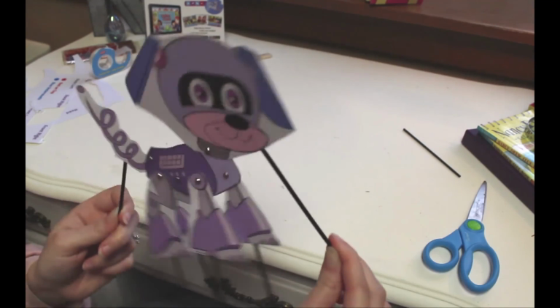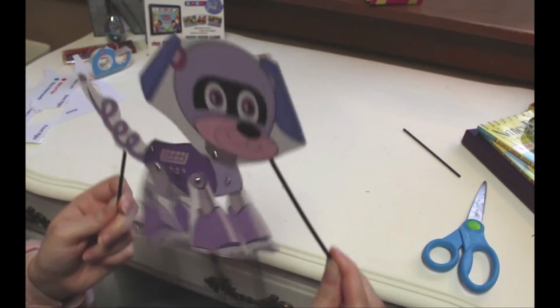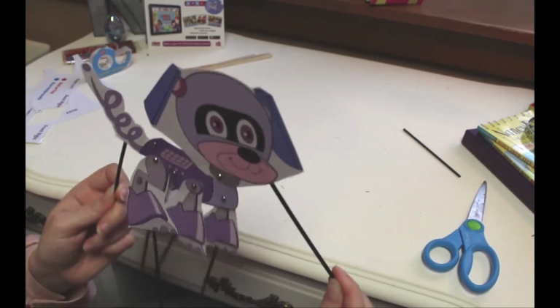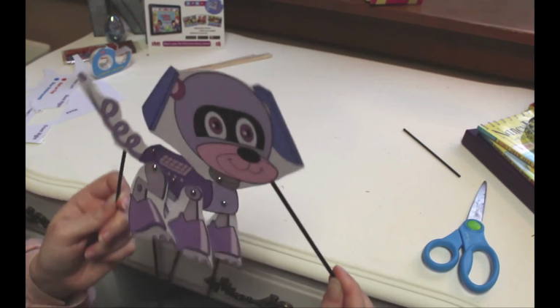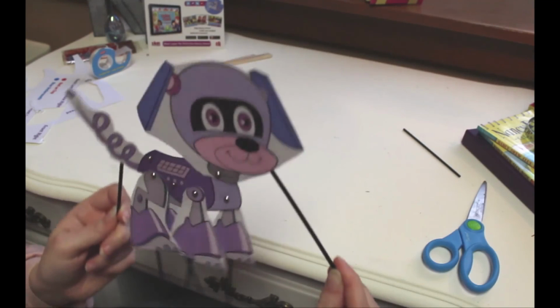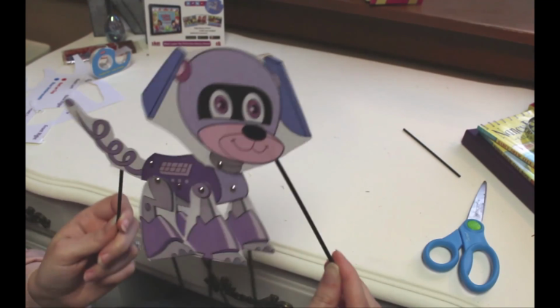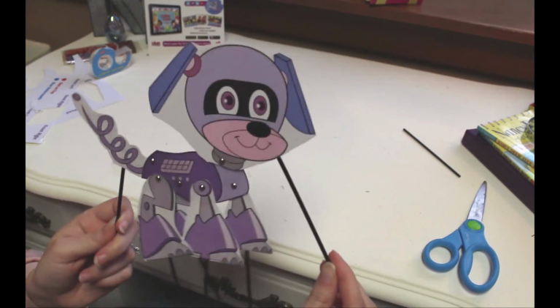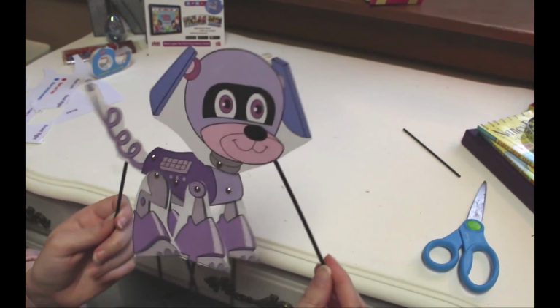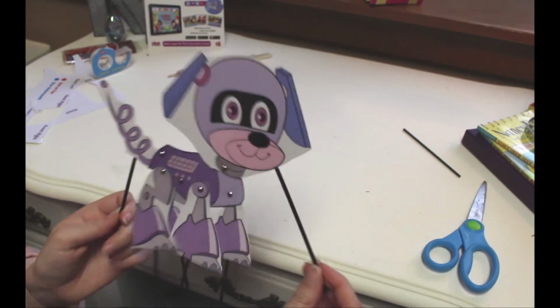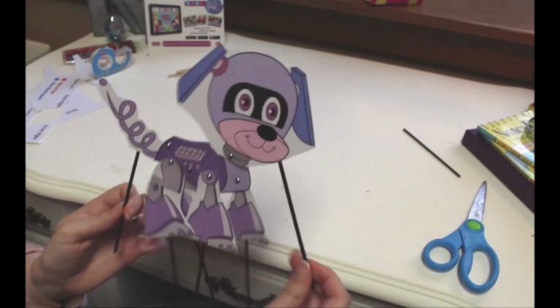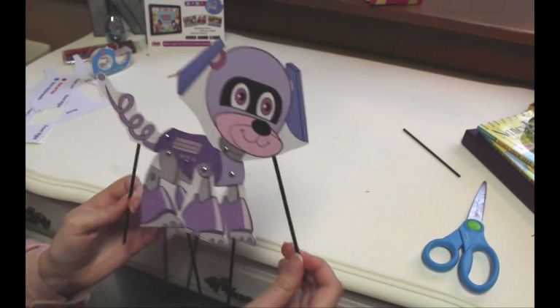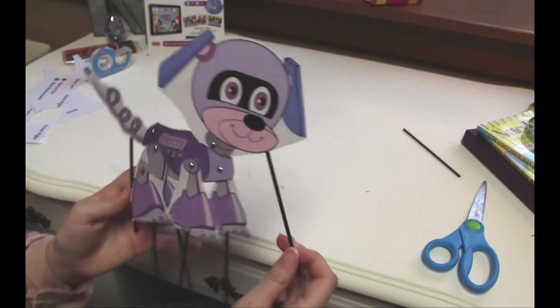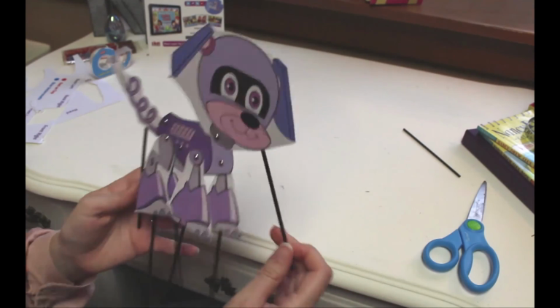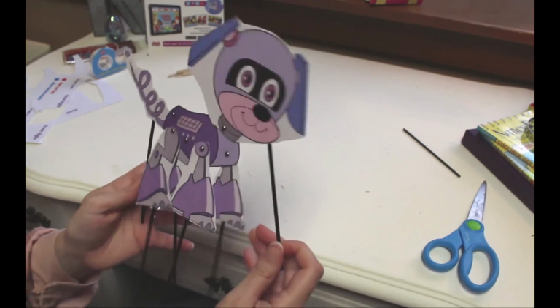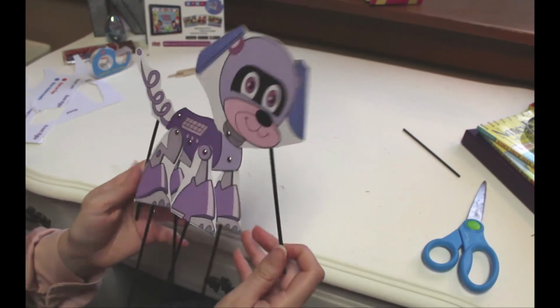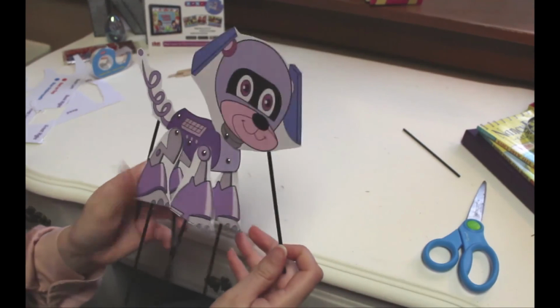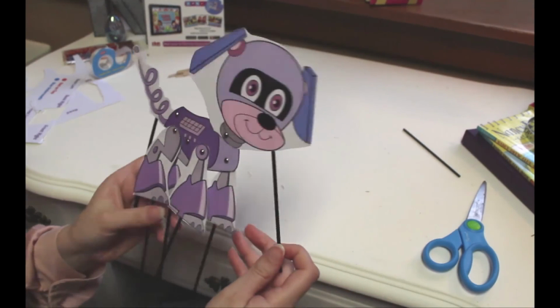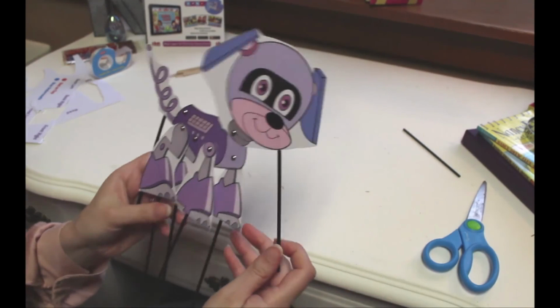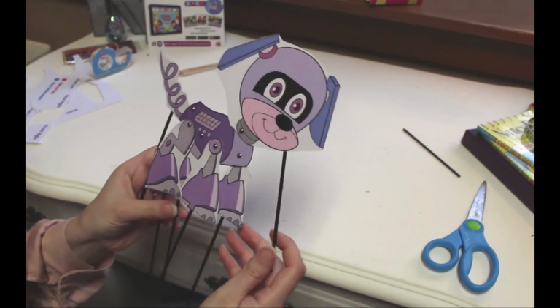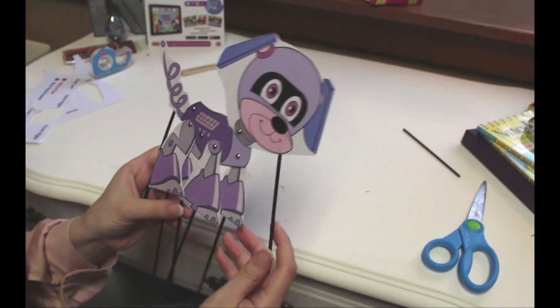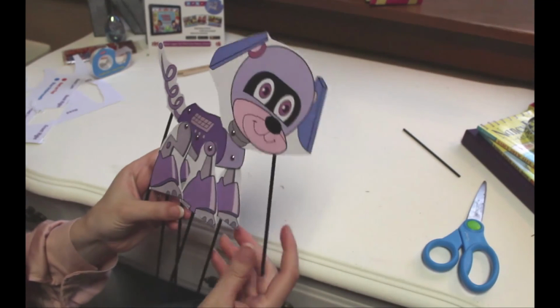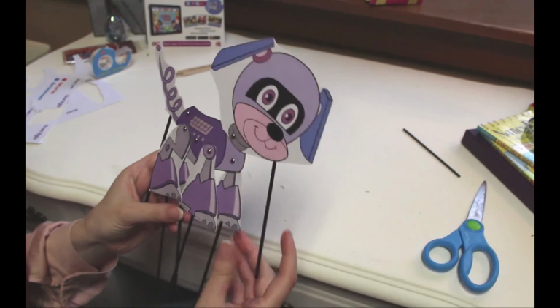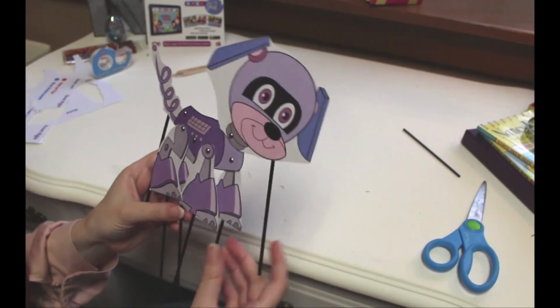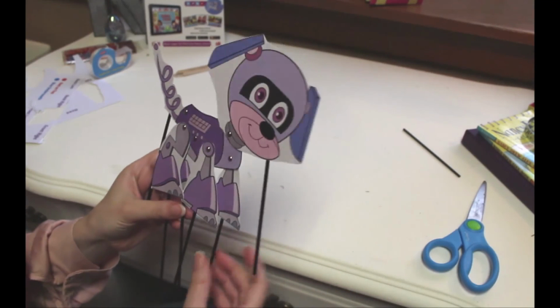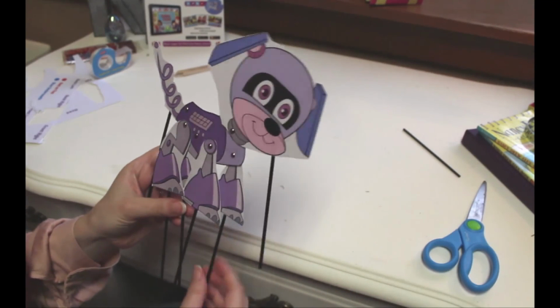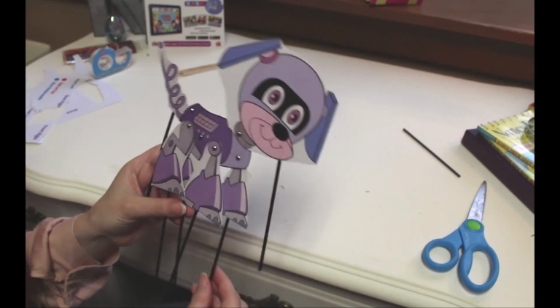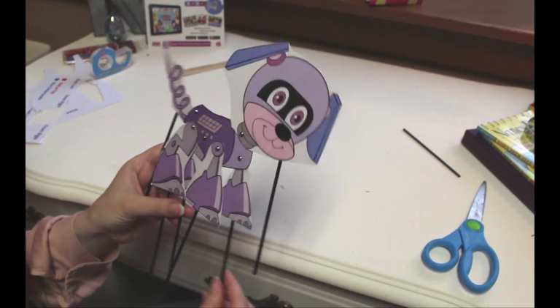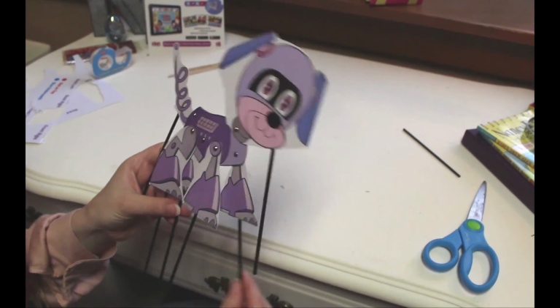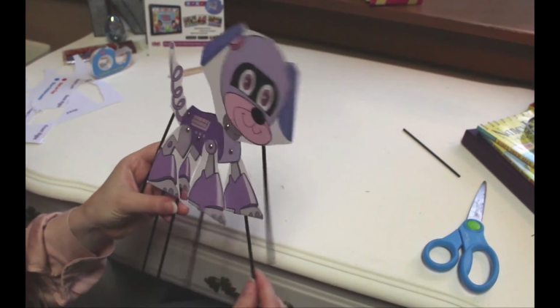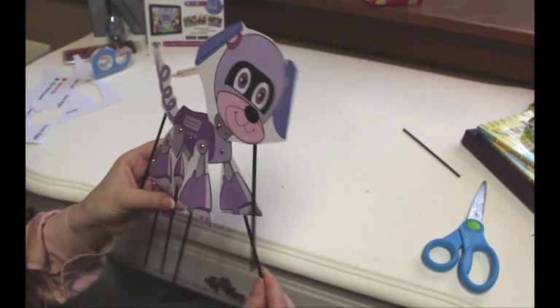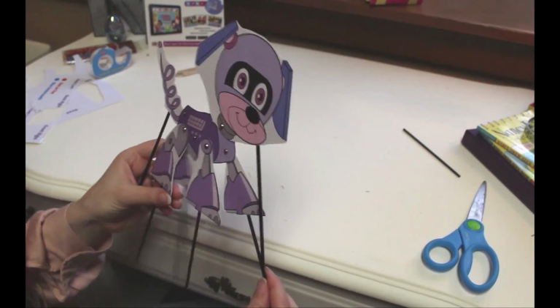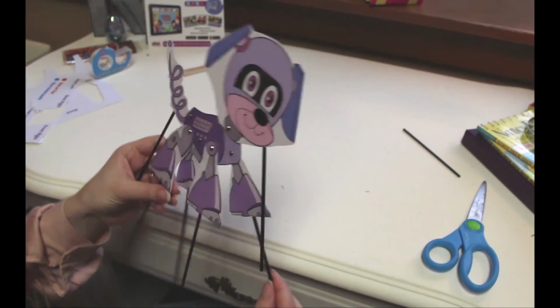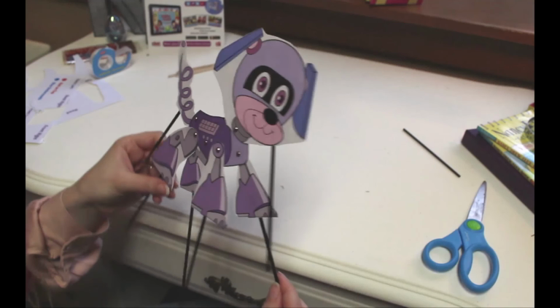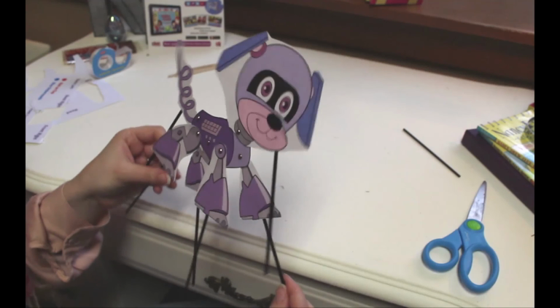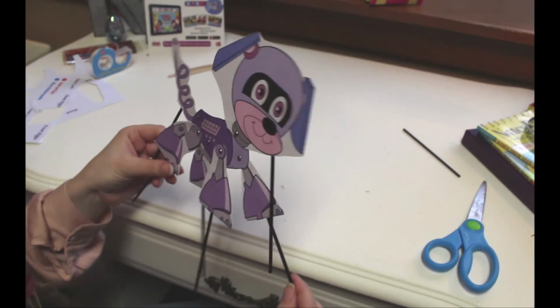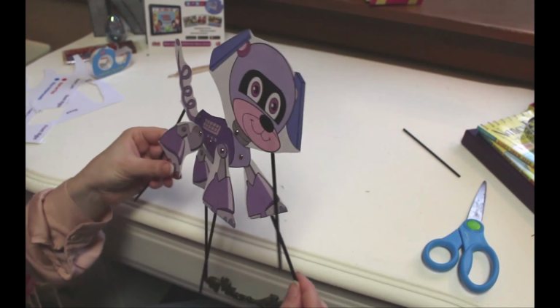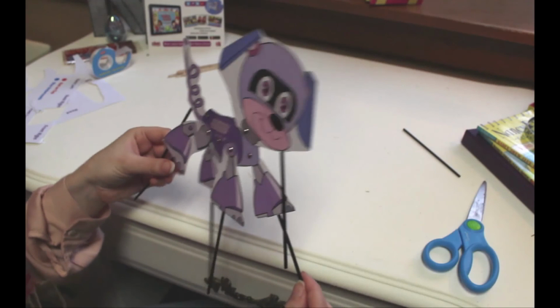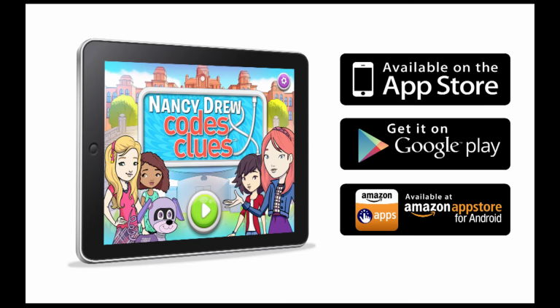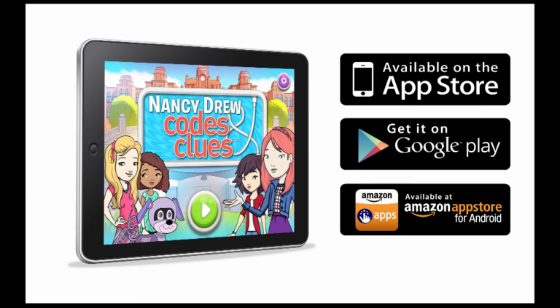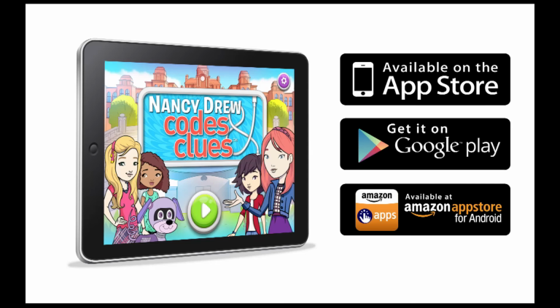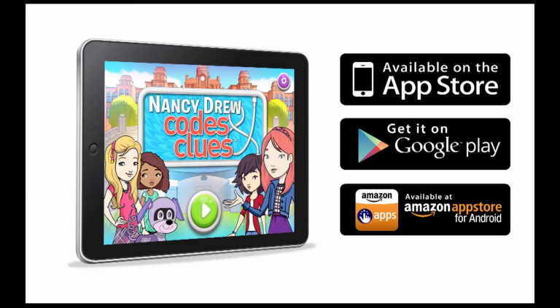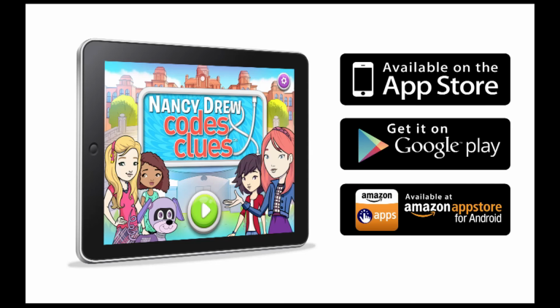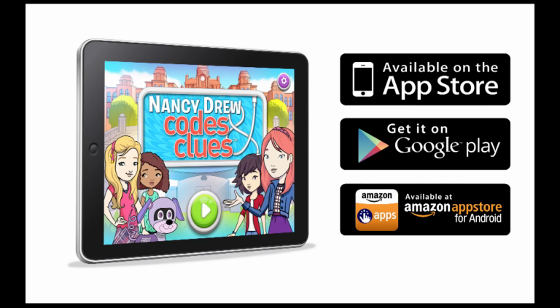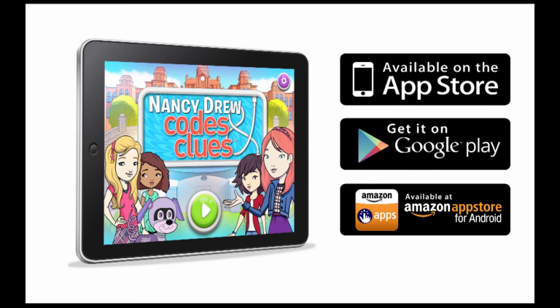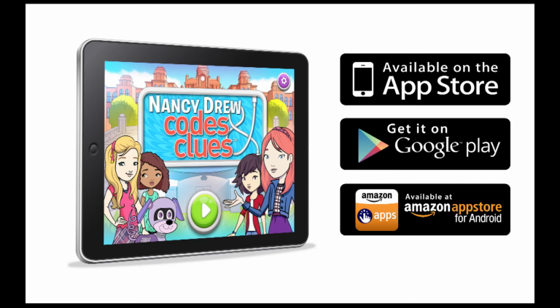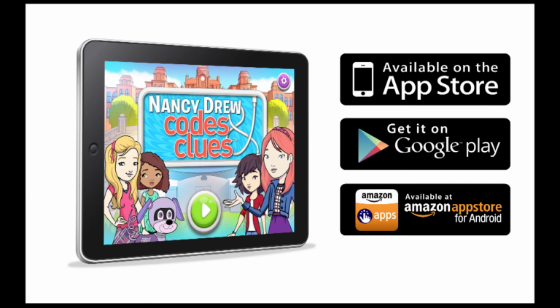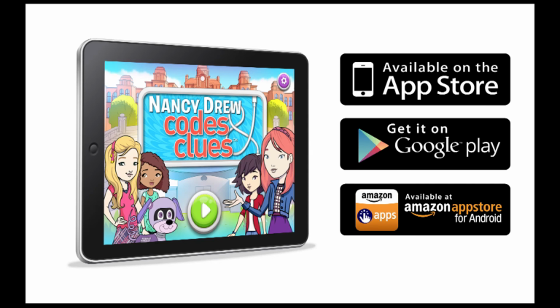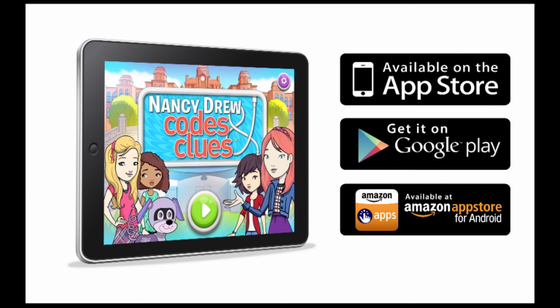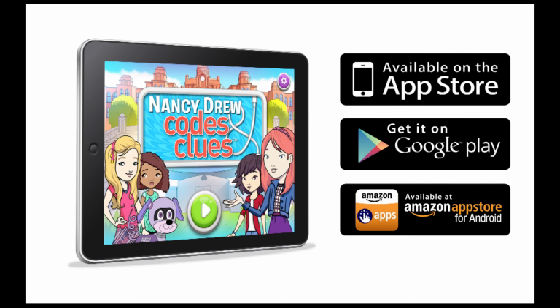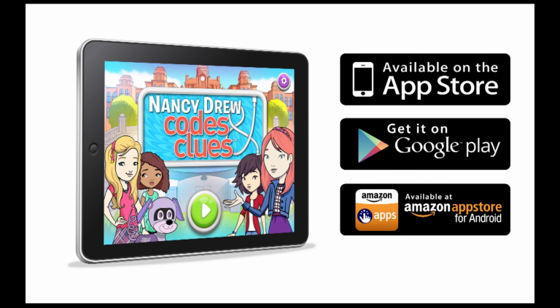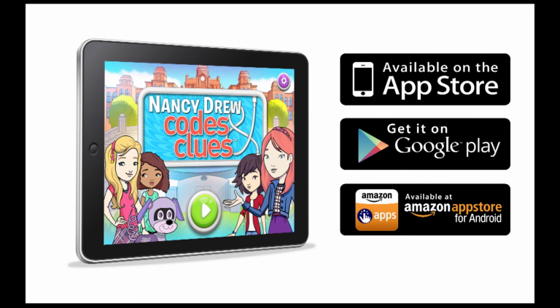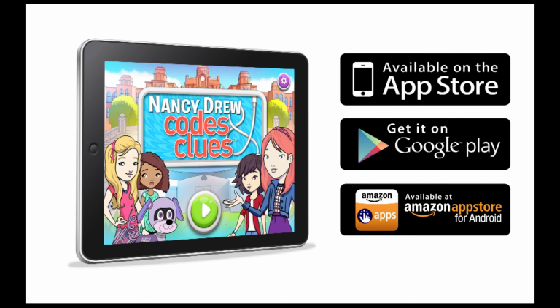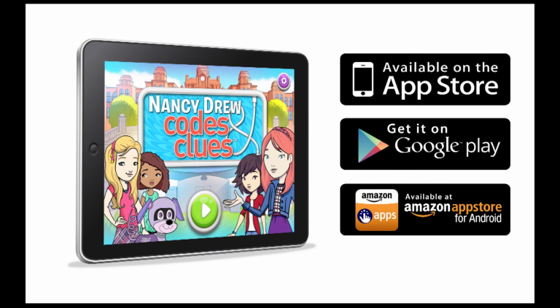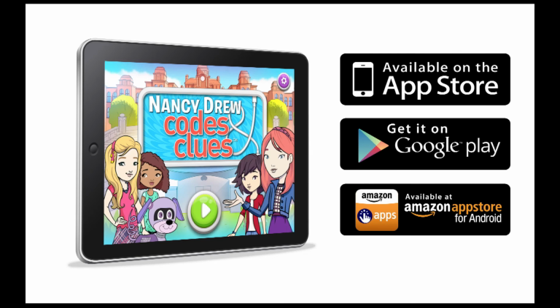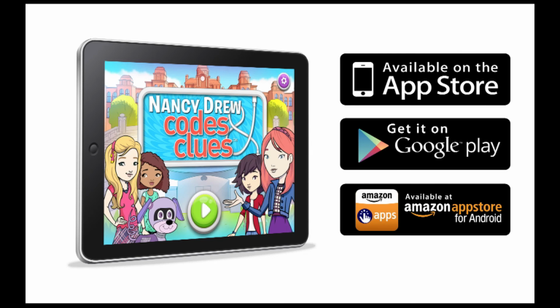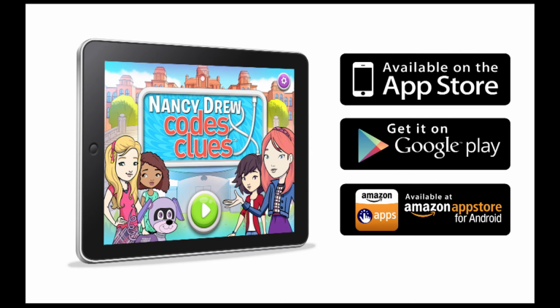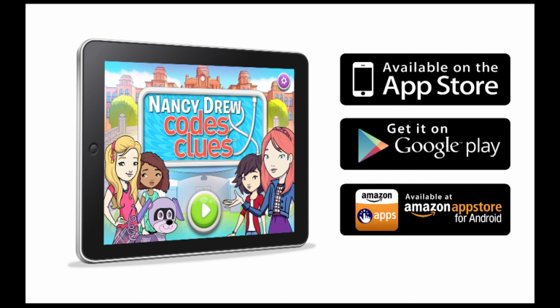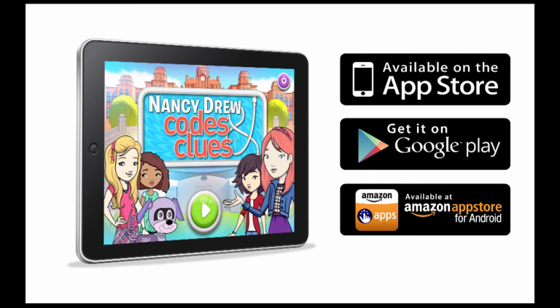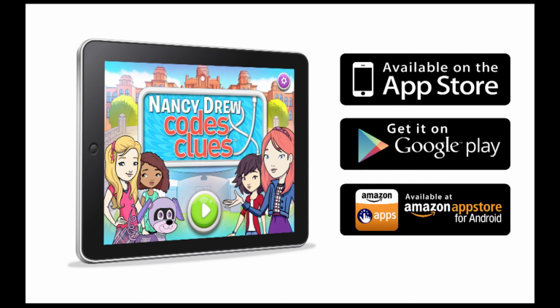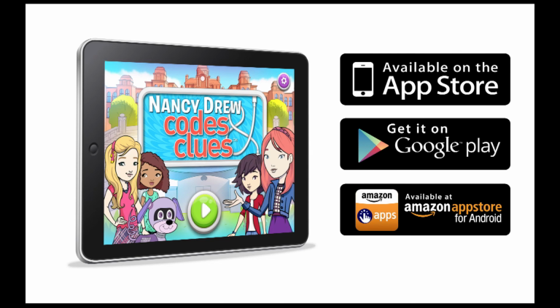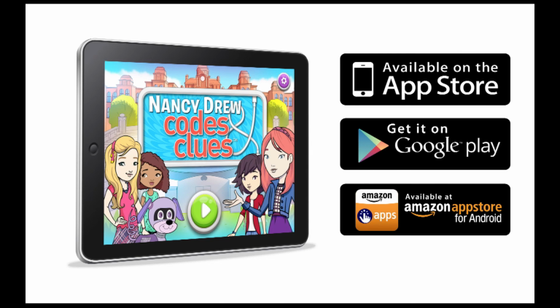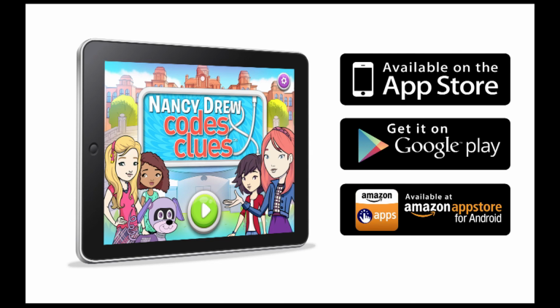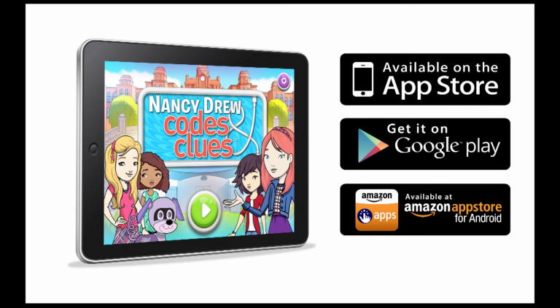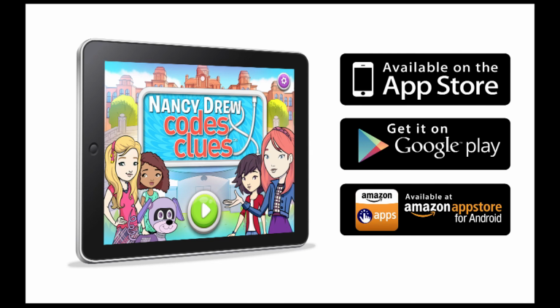Great job, detective. You've built your own robot puppy. Don't forget to play Nancy Drew Codes and Clues.